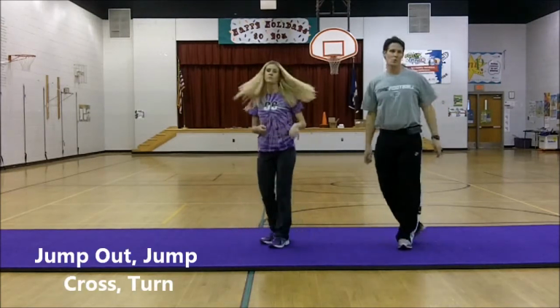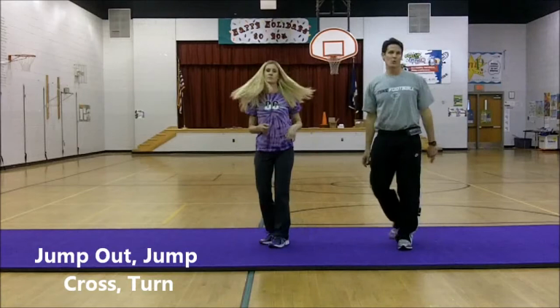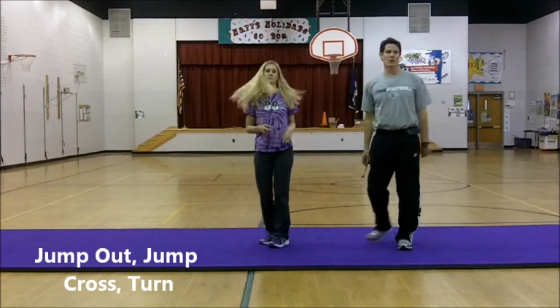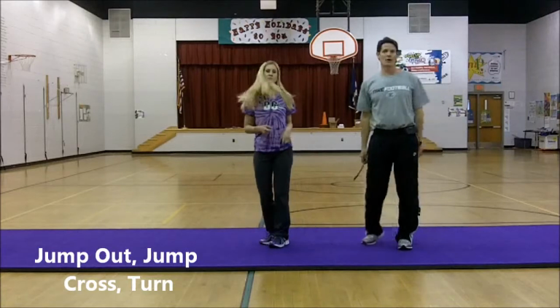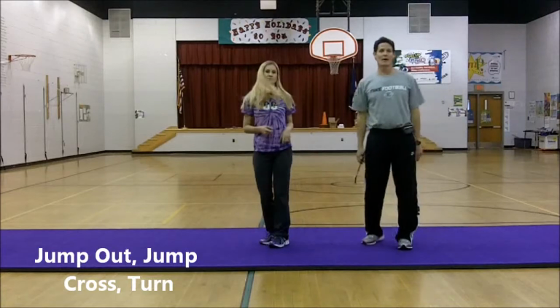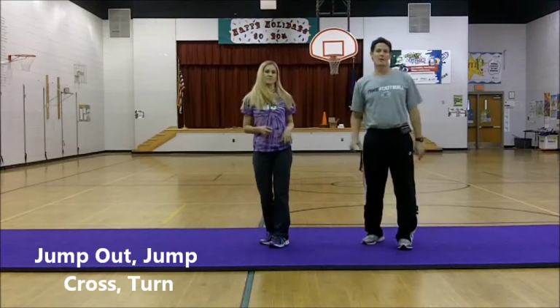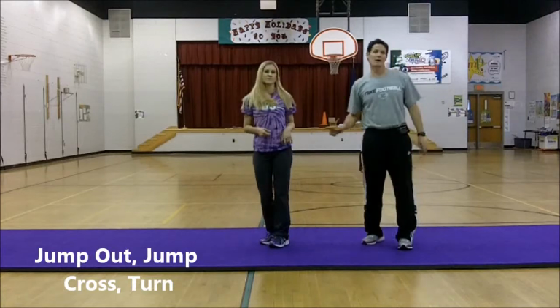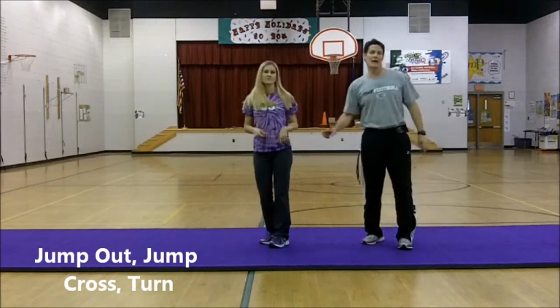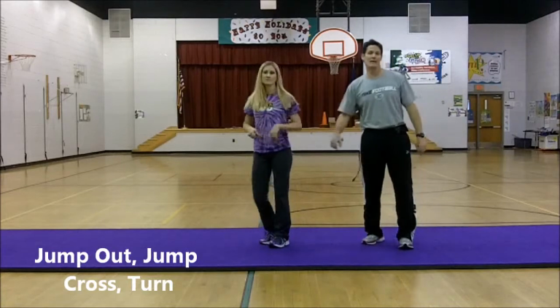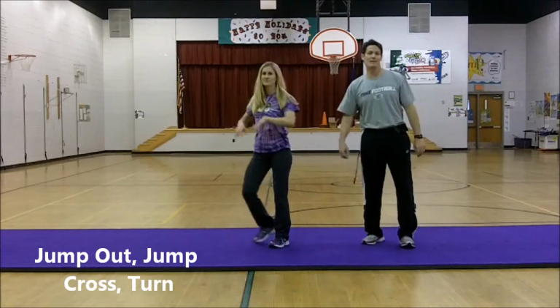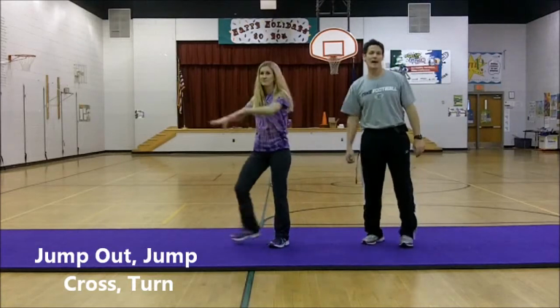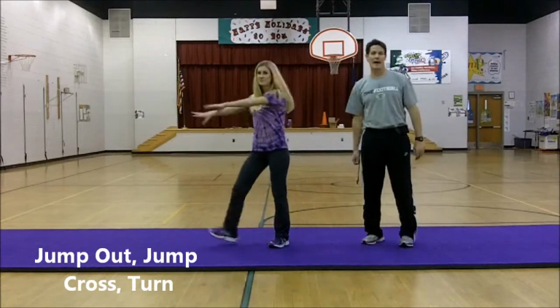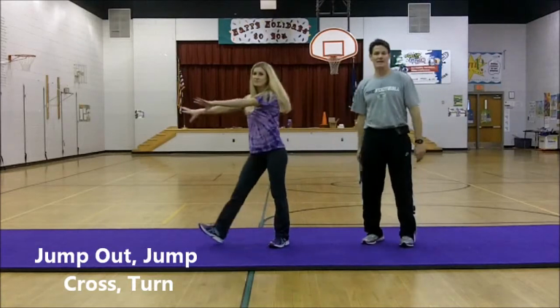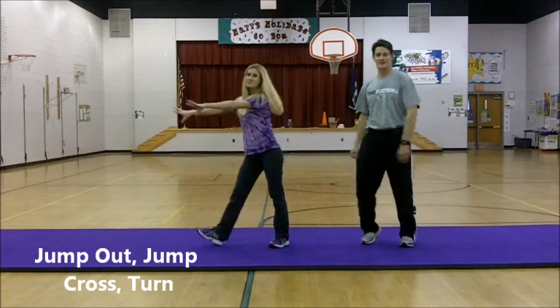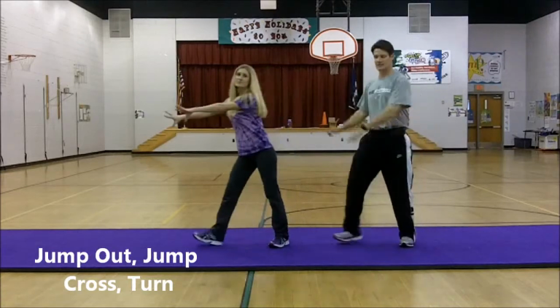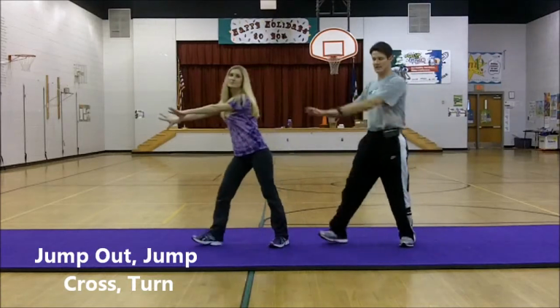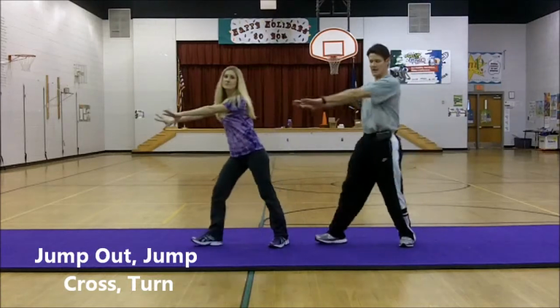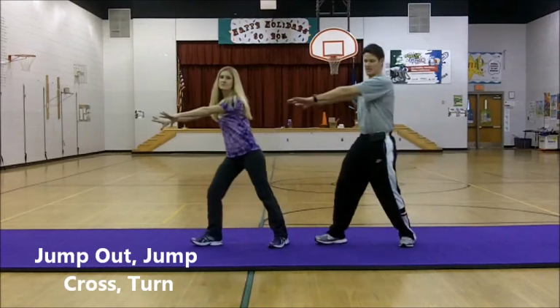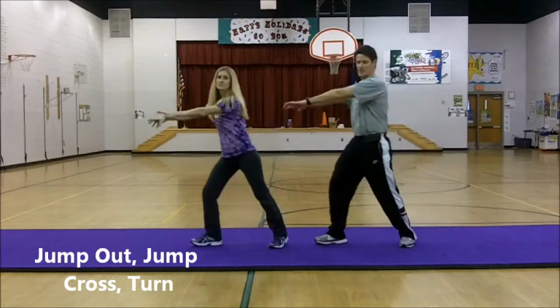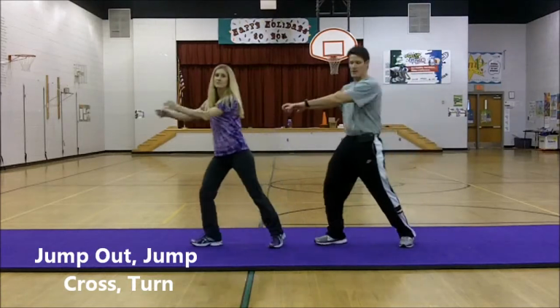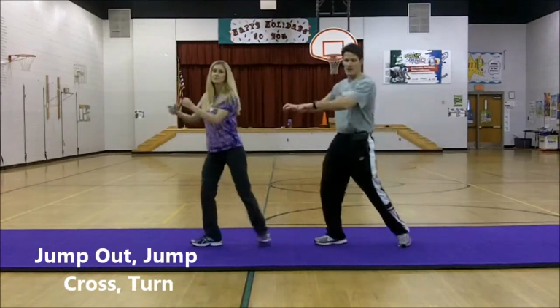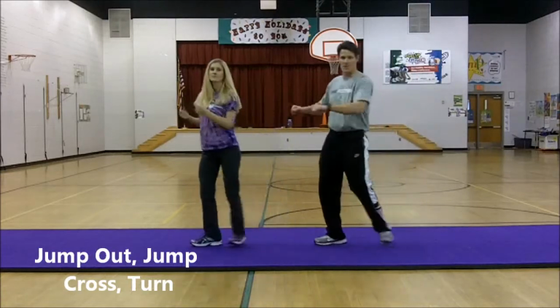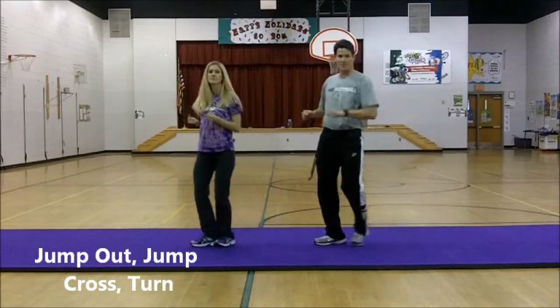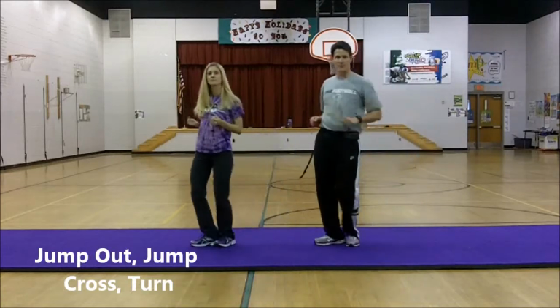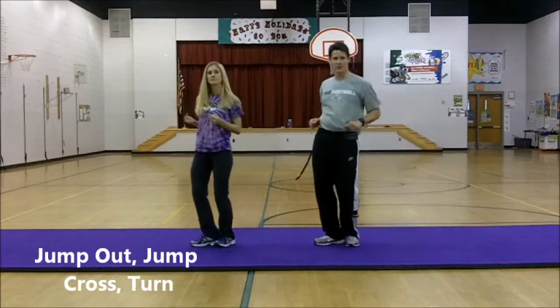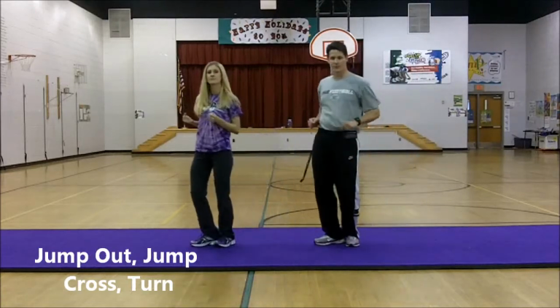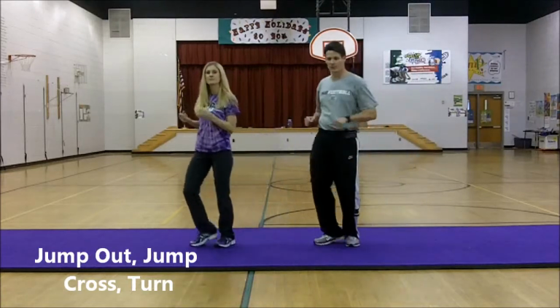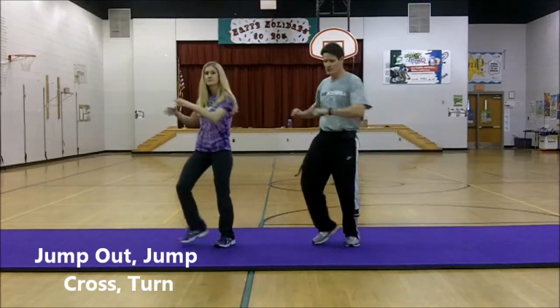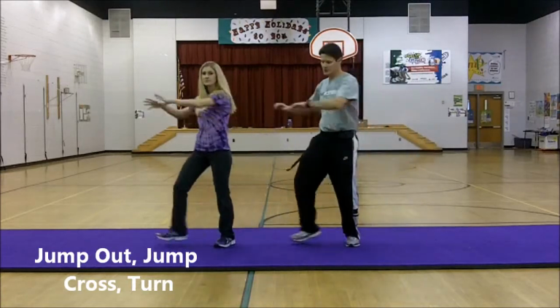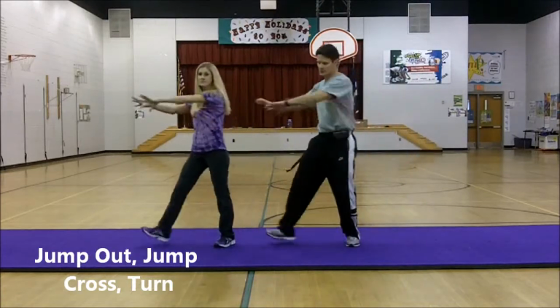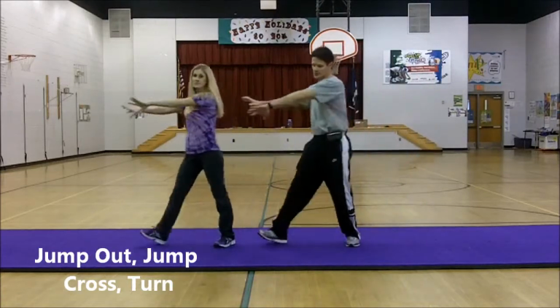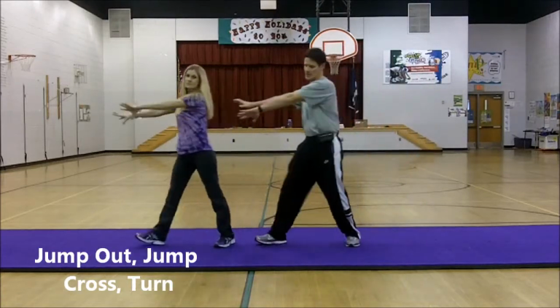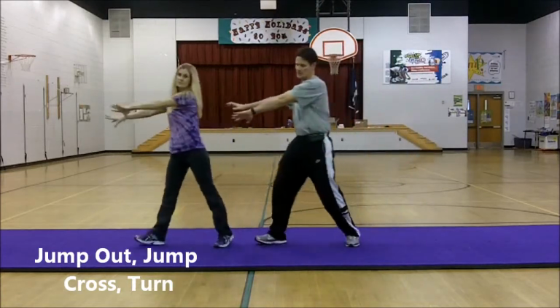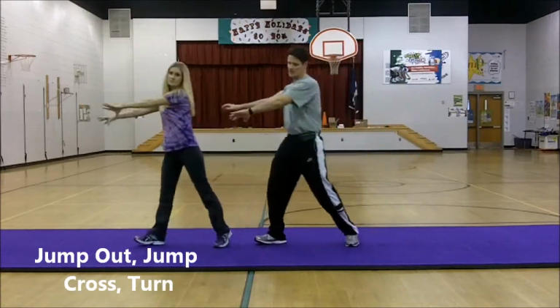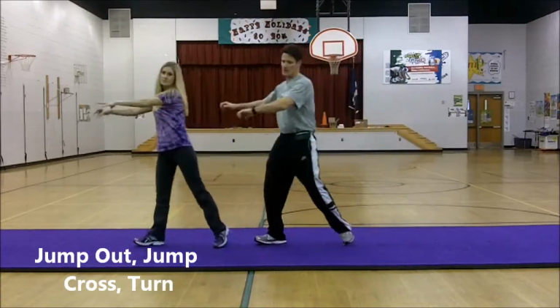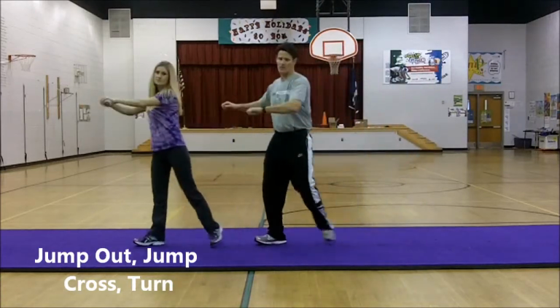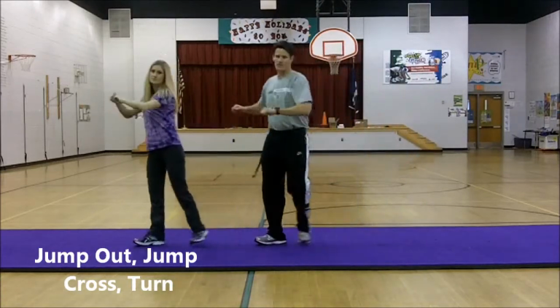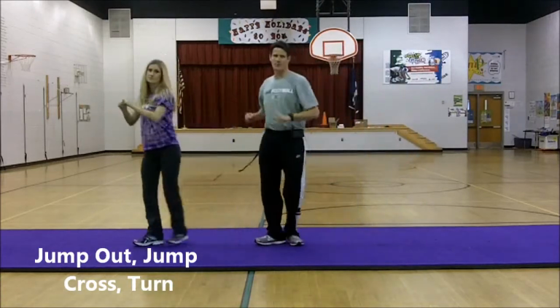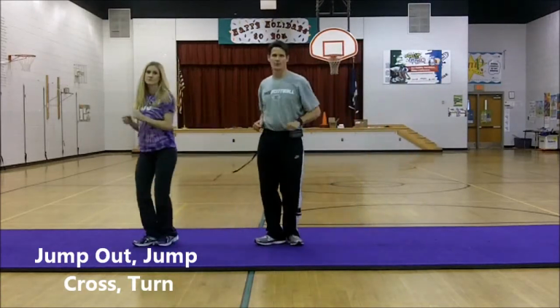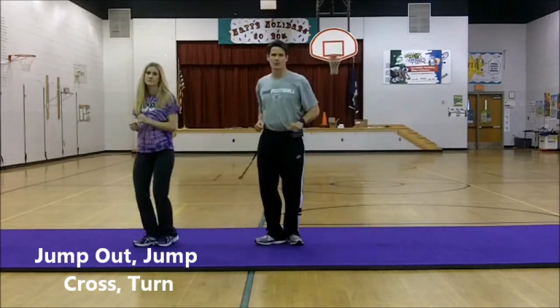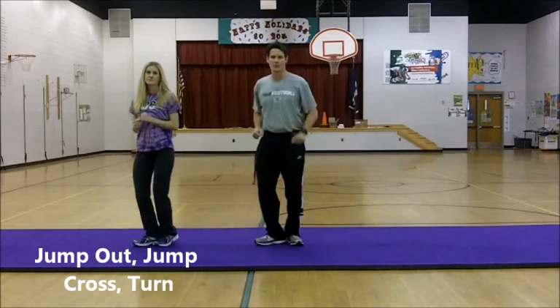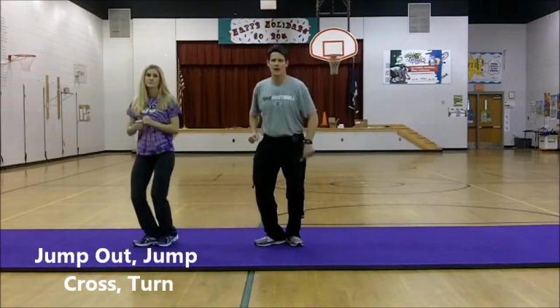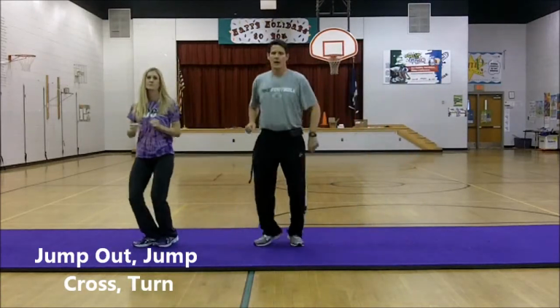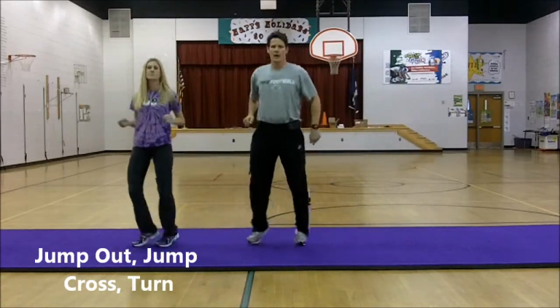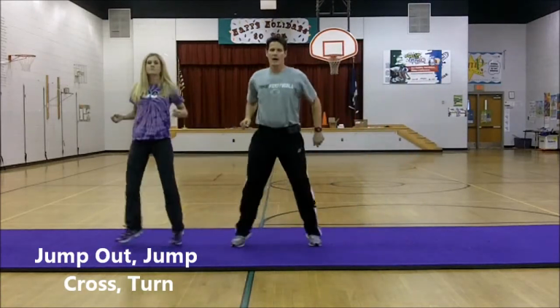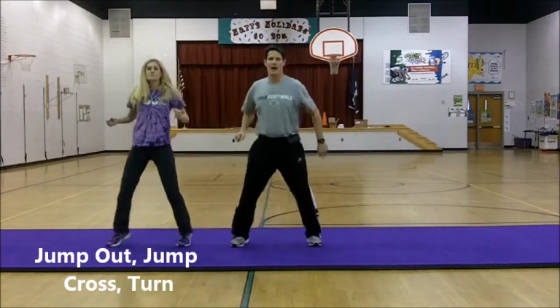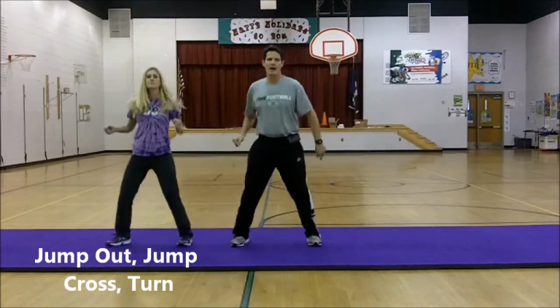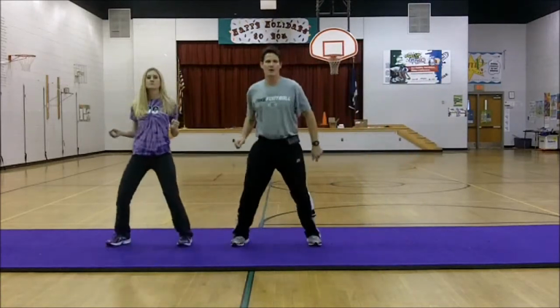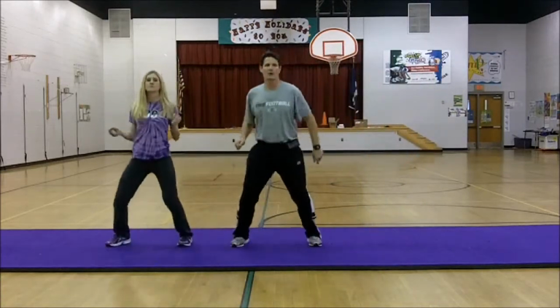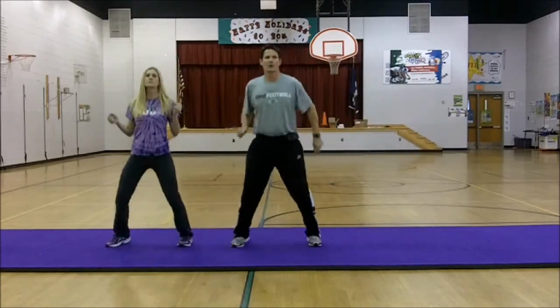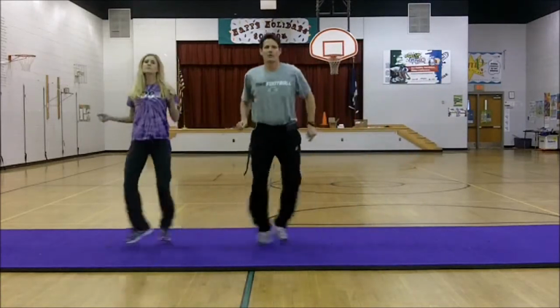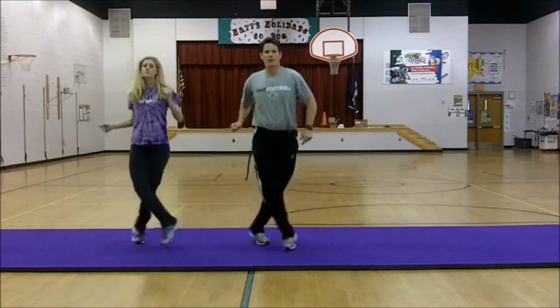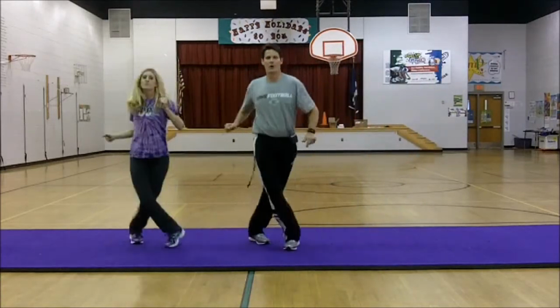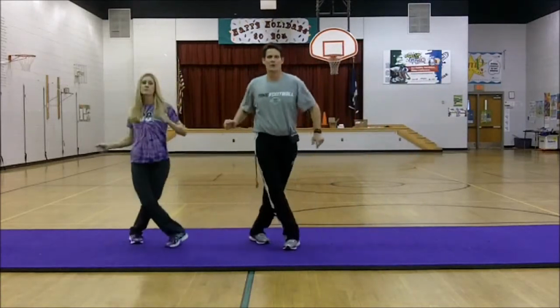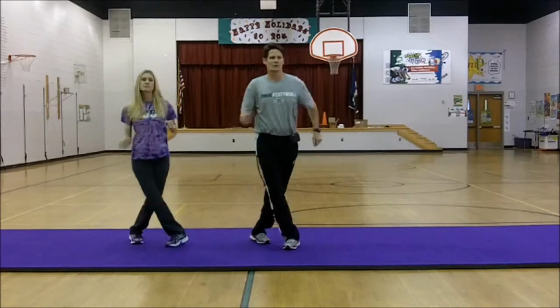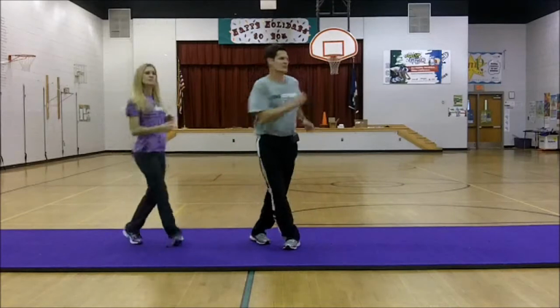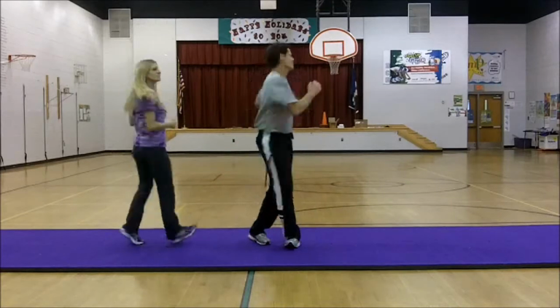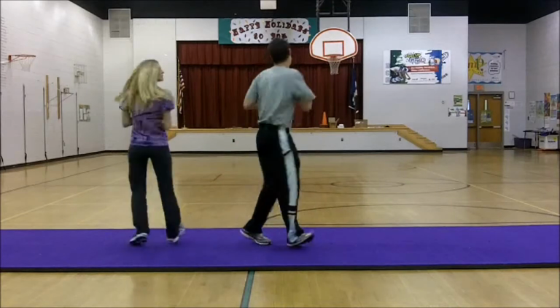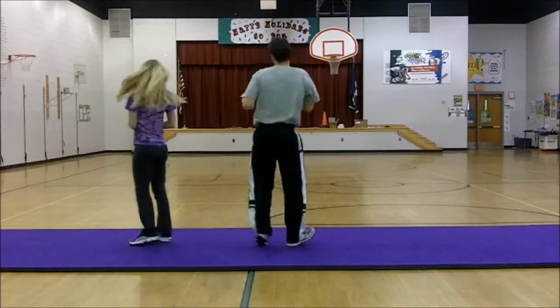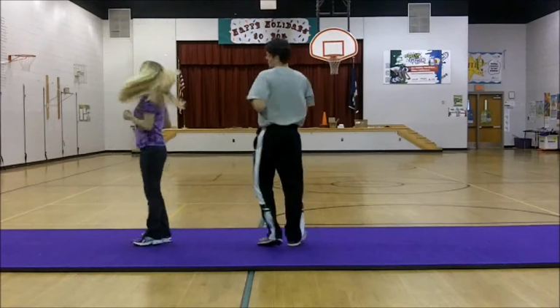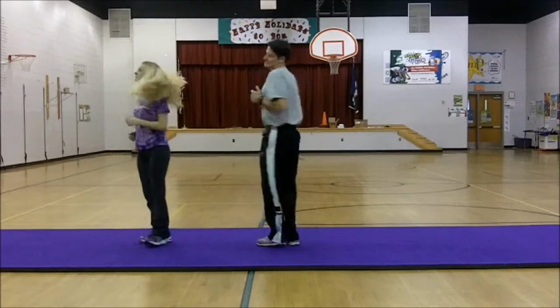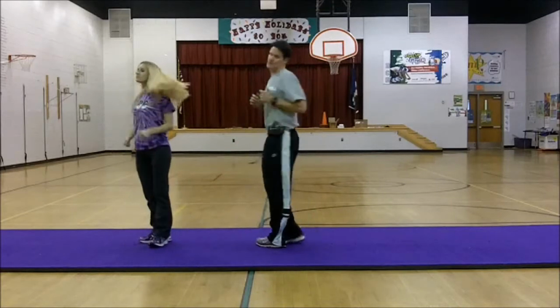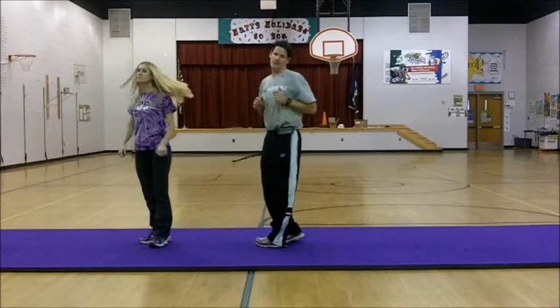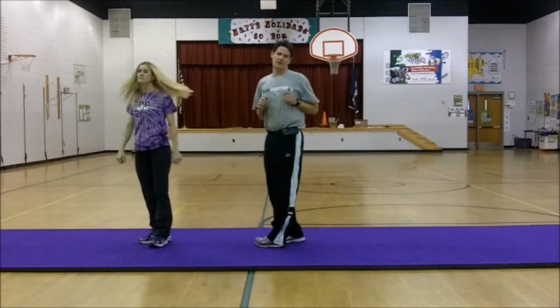Then we head back — step and pull, step and pull, out, cross, spin.